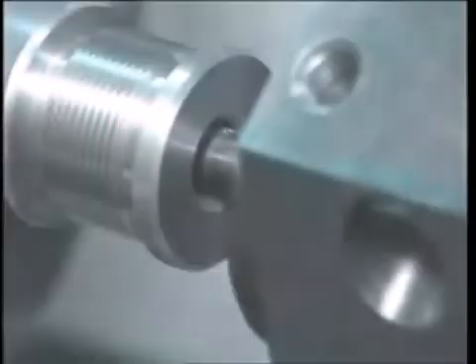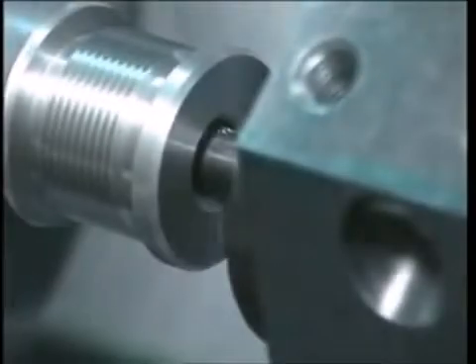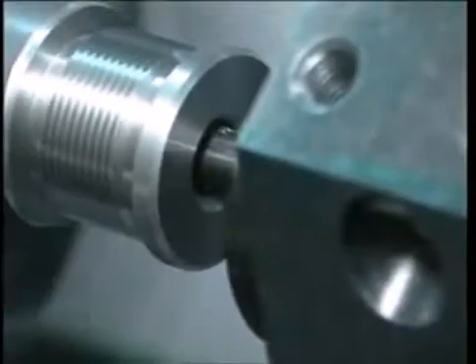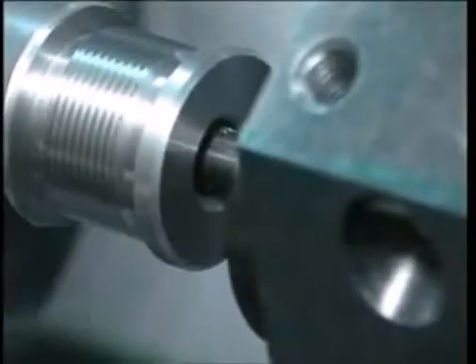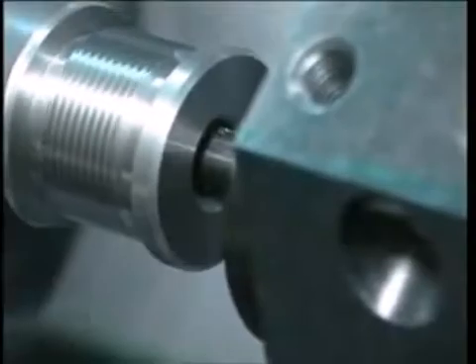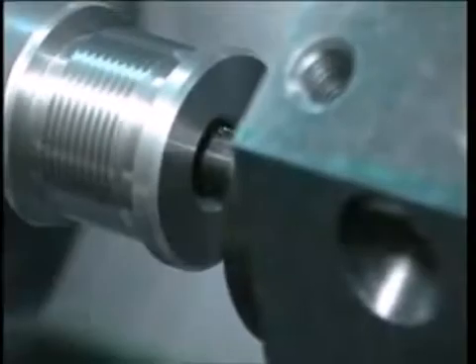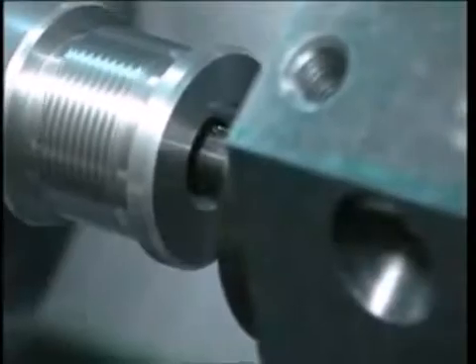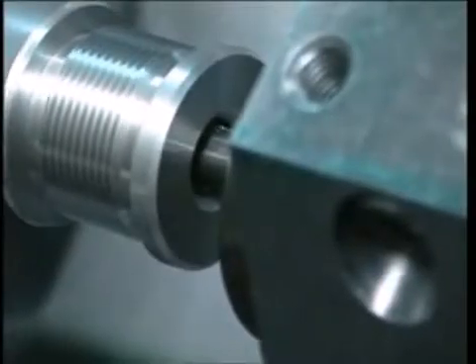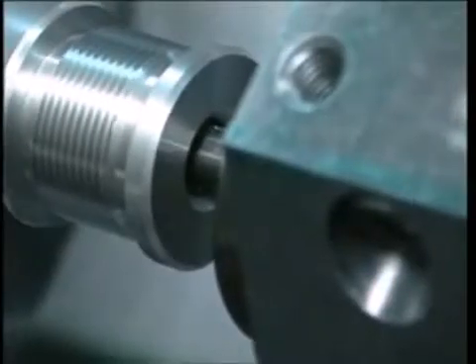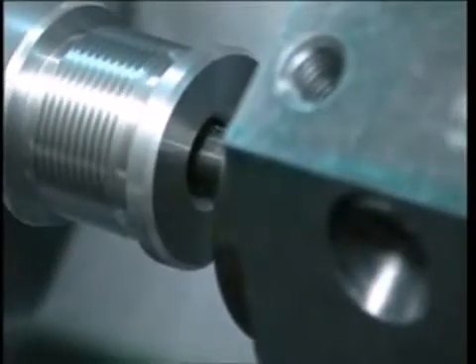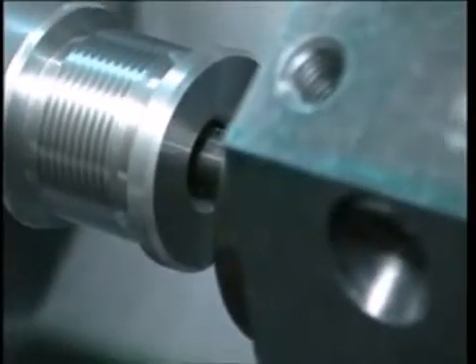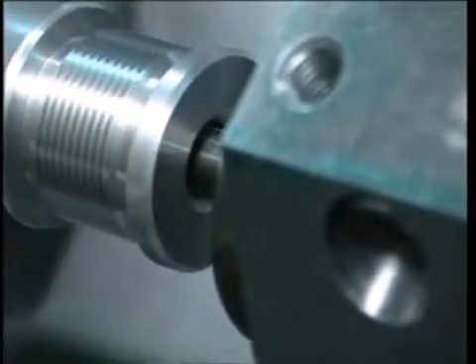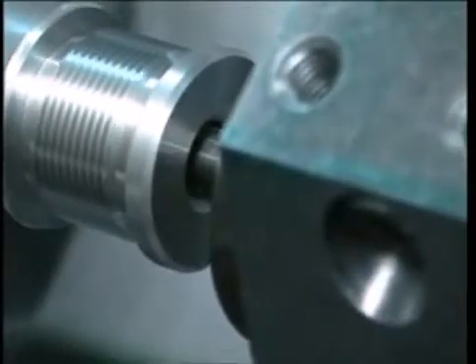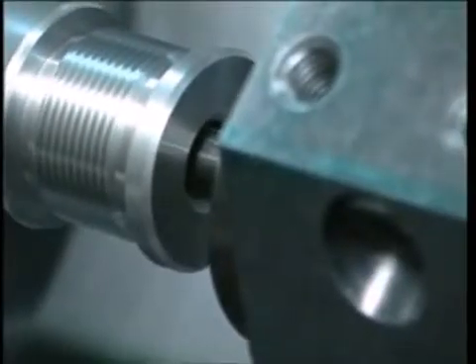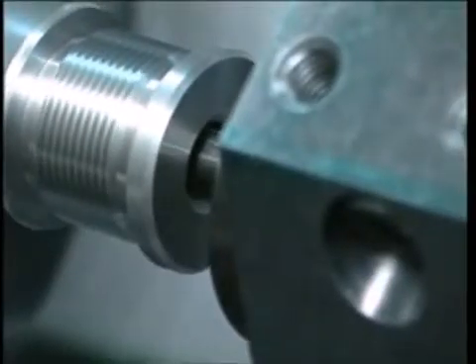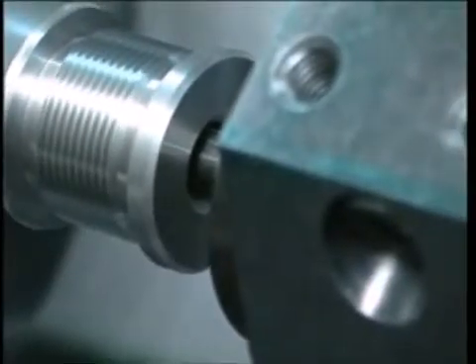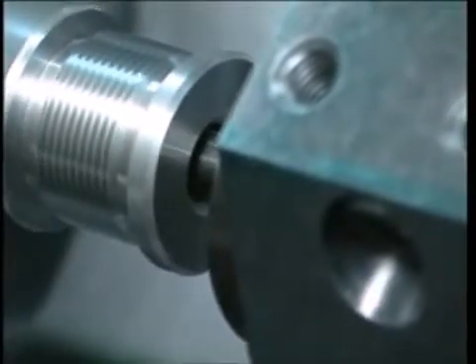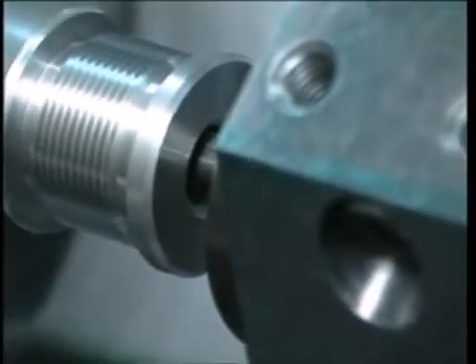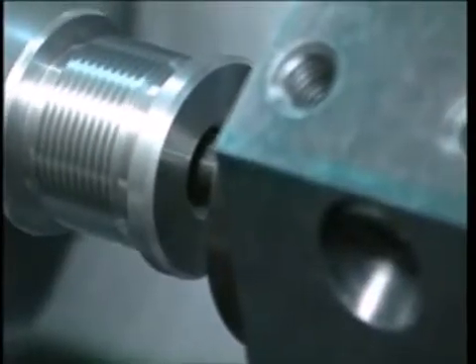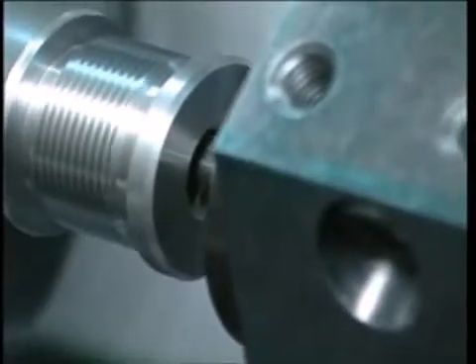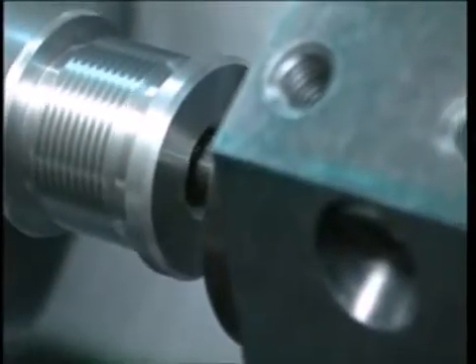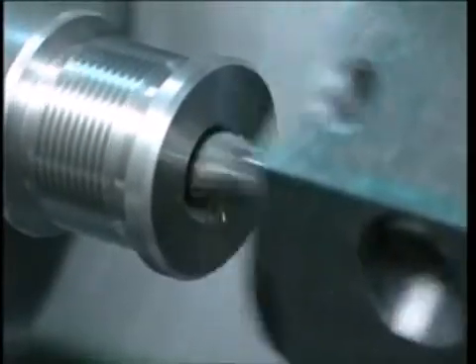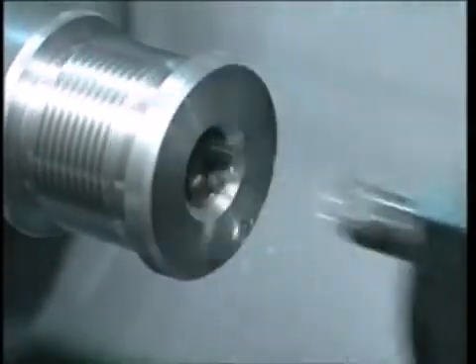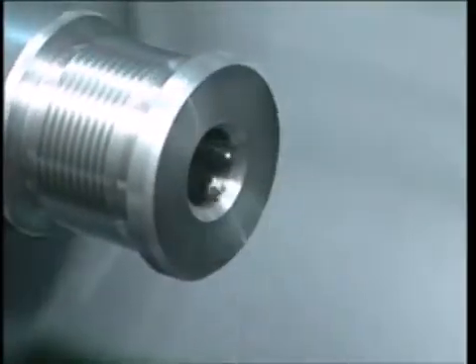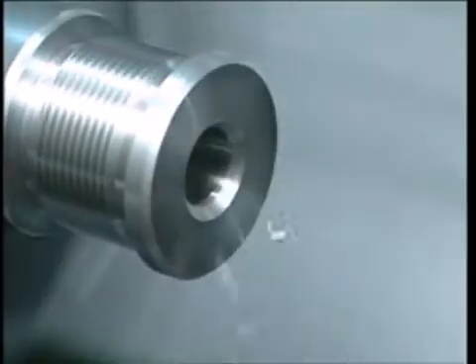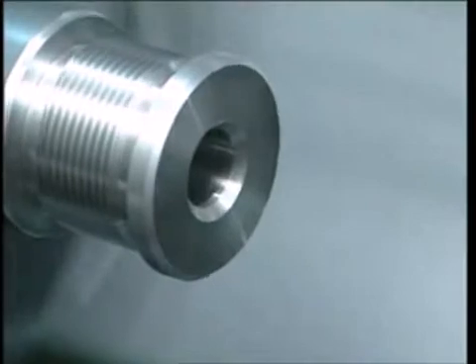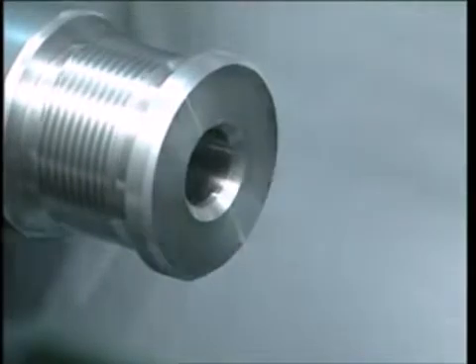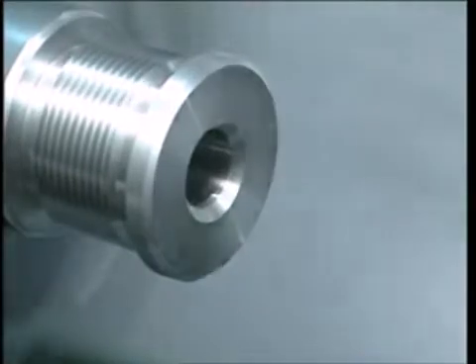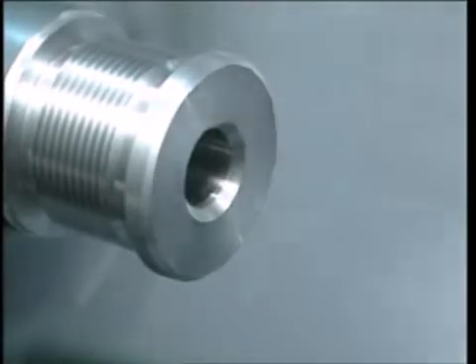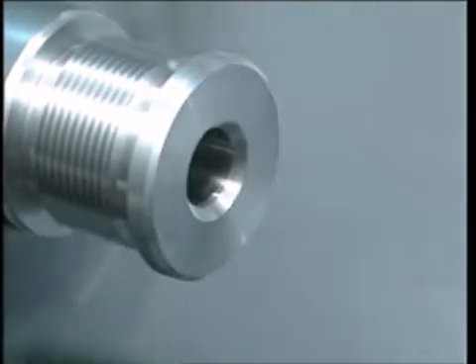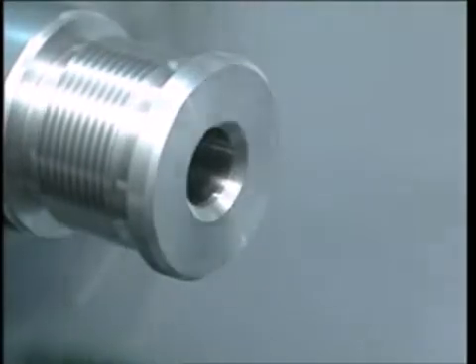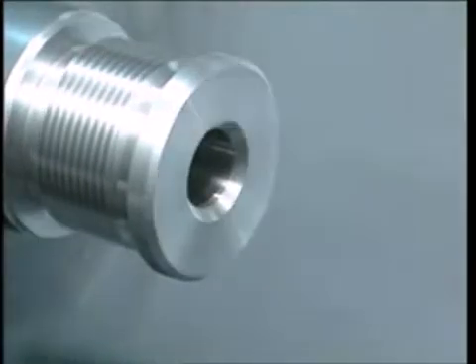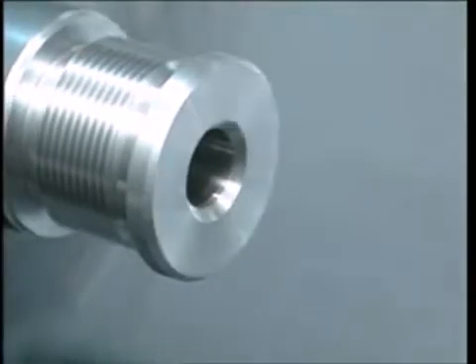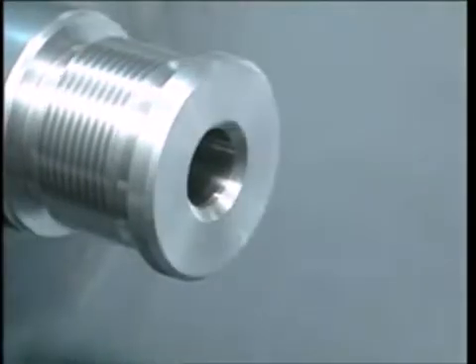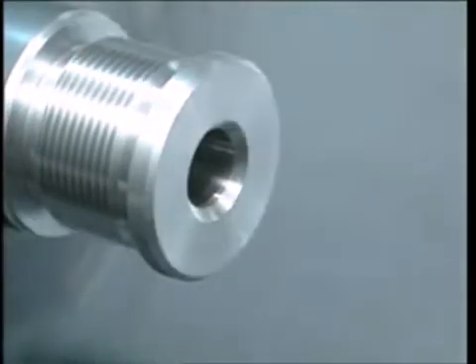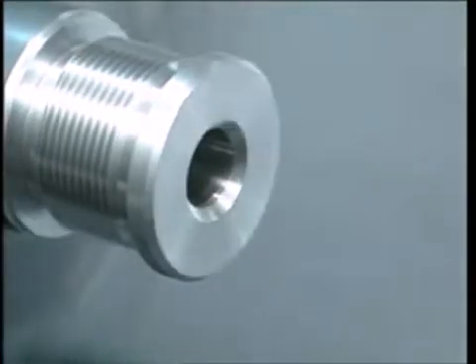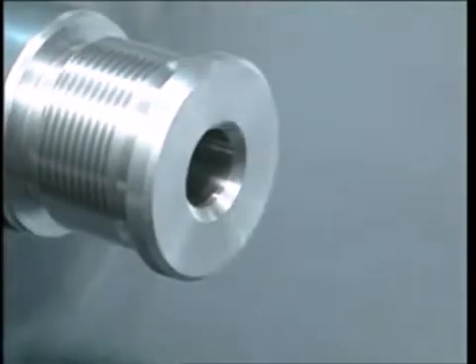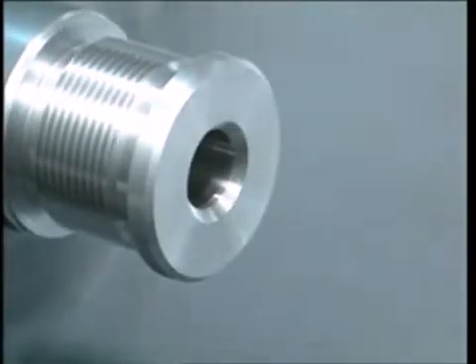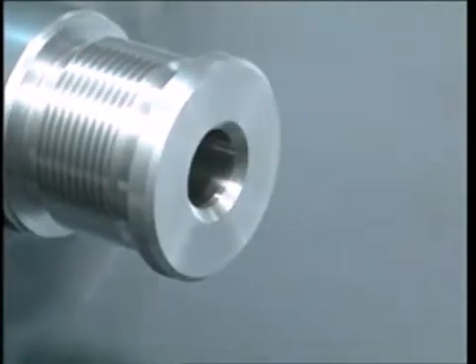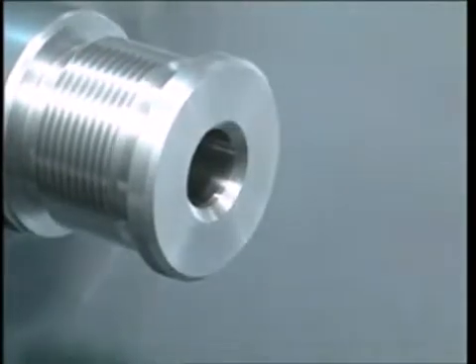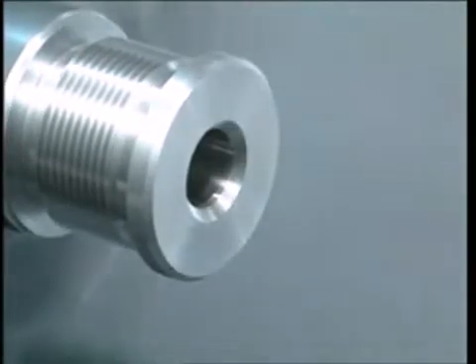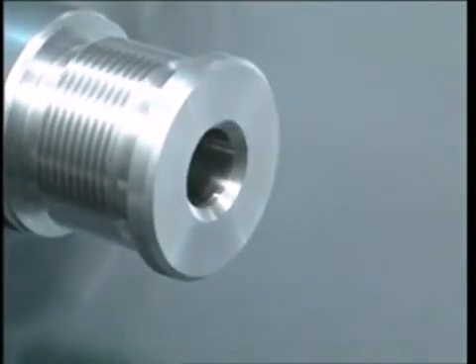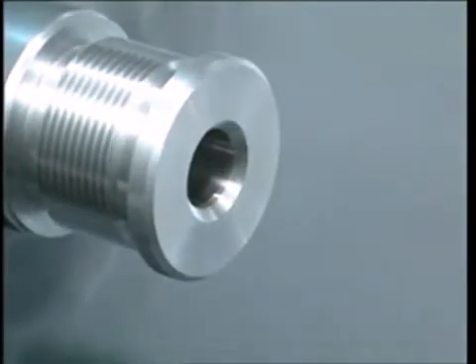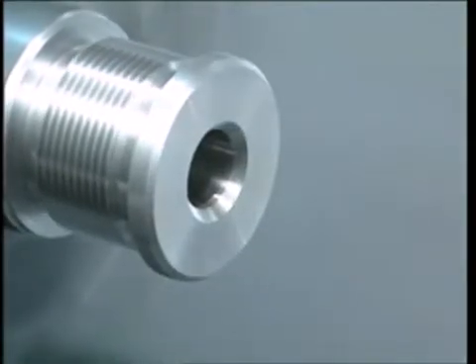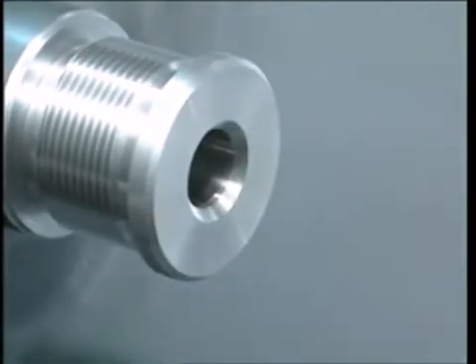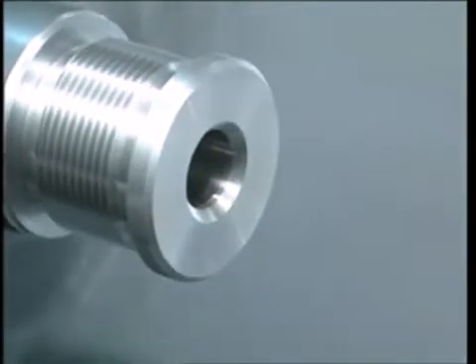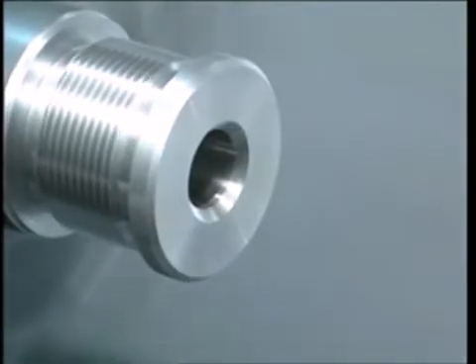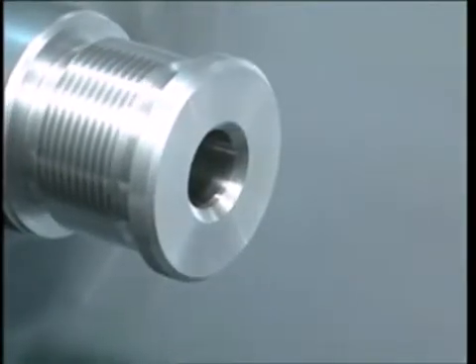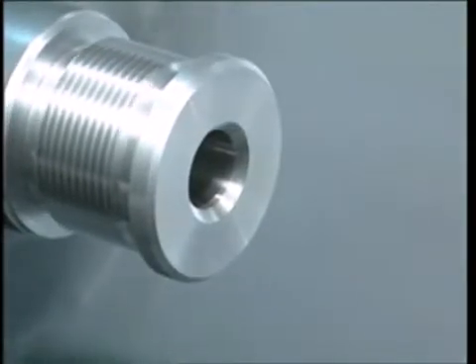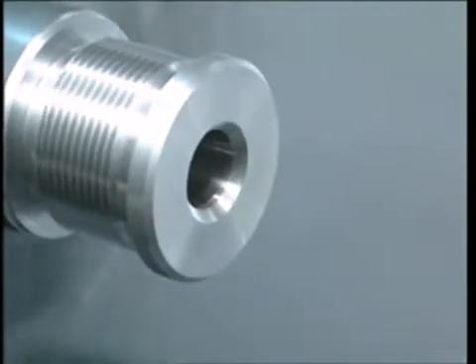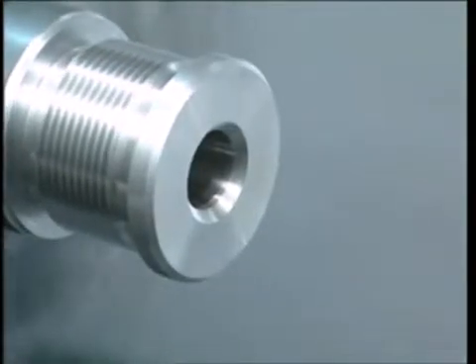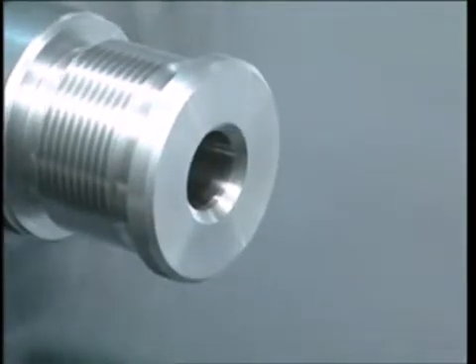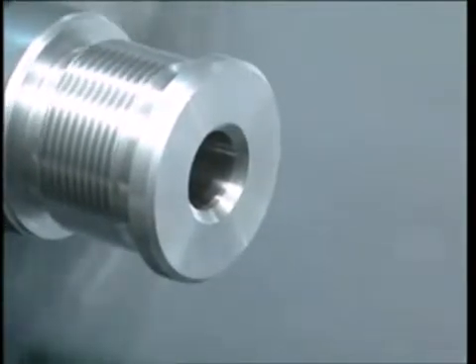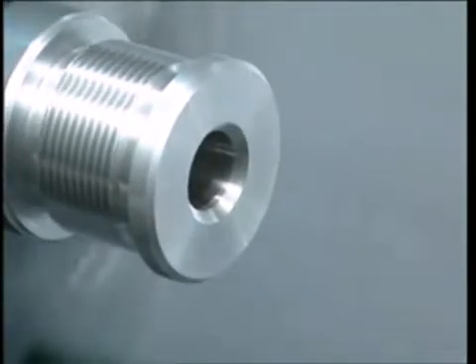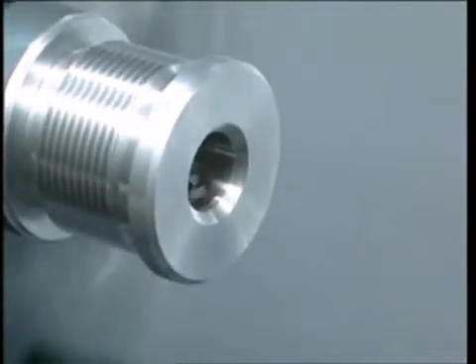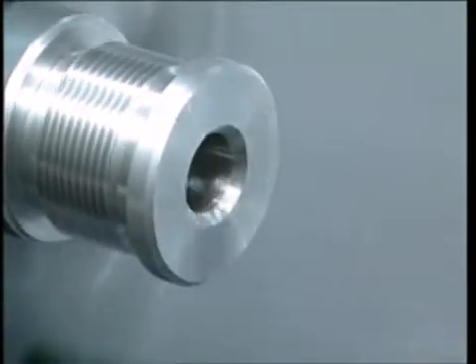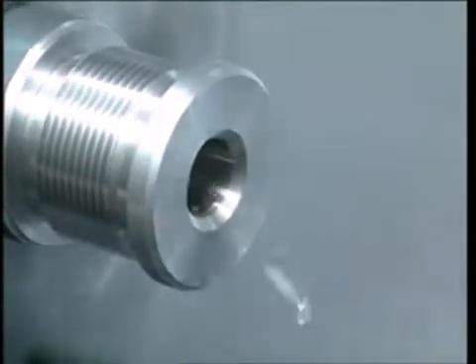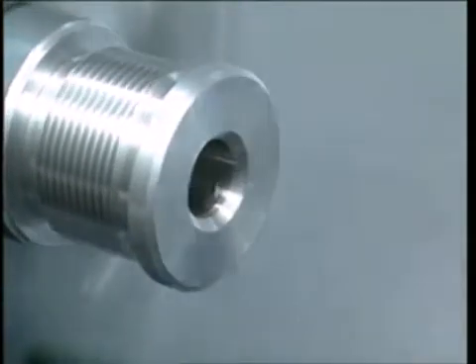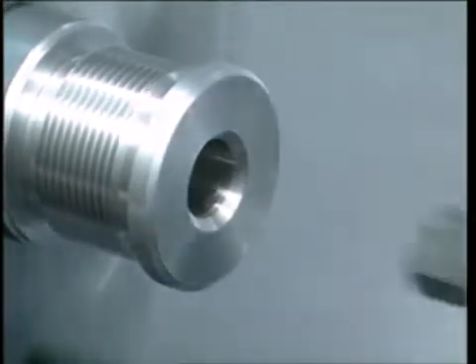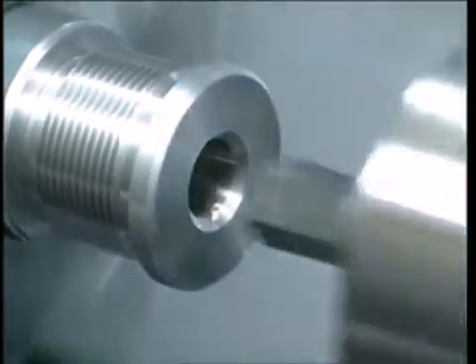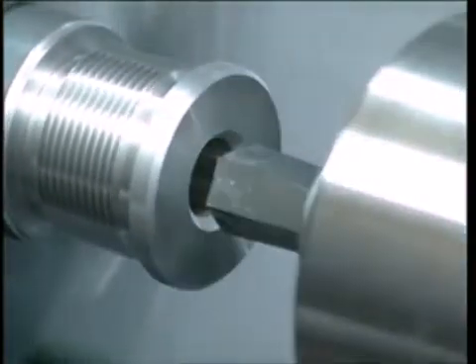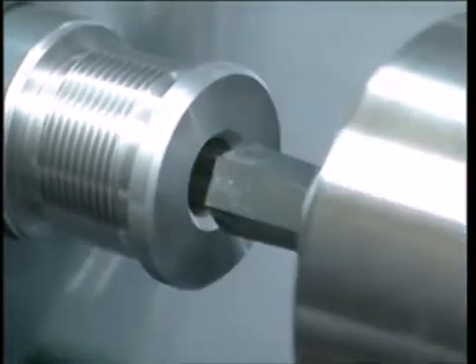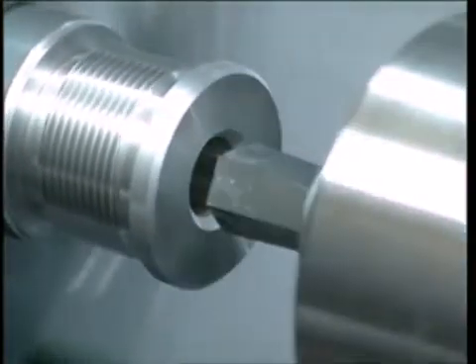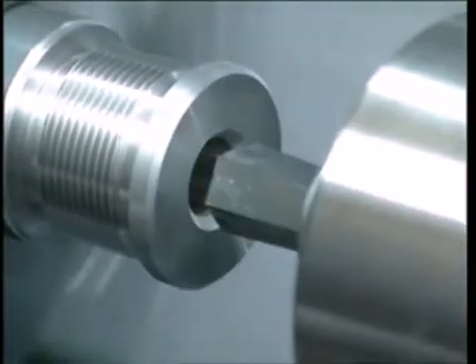Once the pre-broach hole has been made, it is important to note there is no need for any further operation.